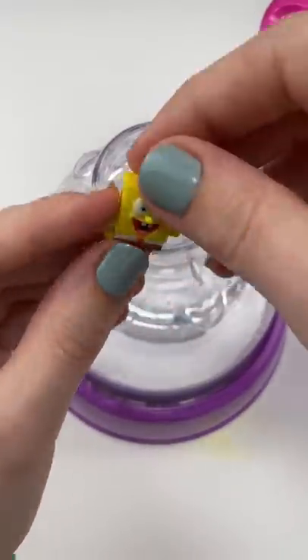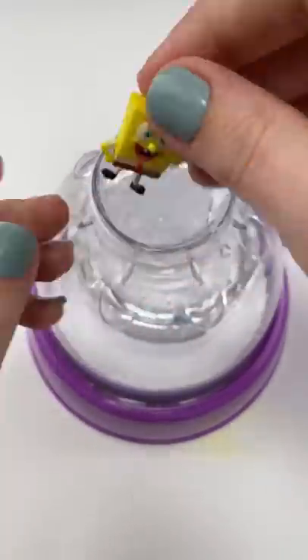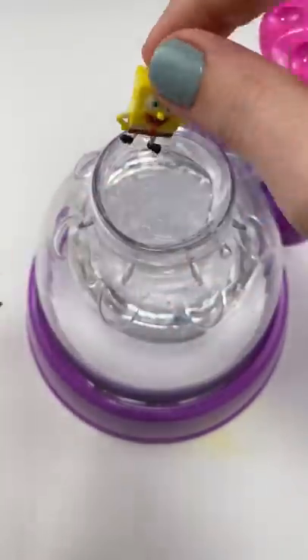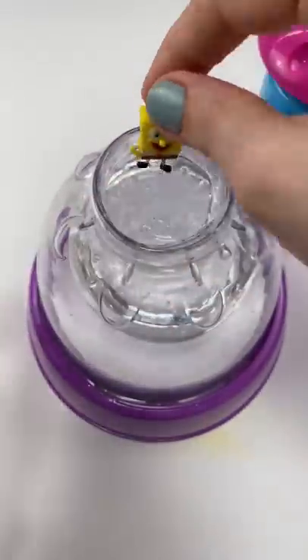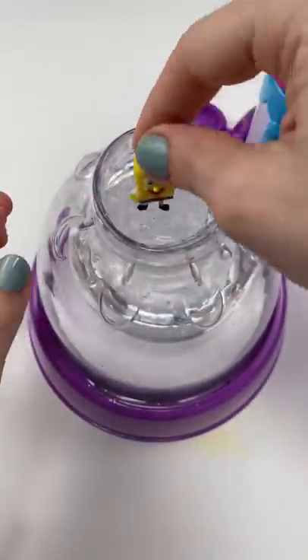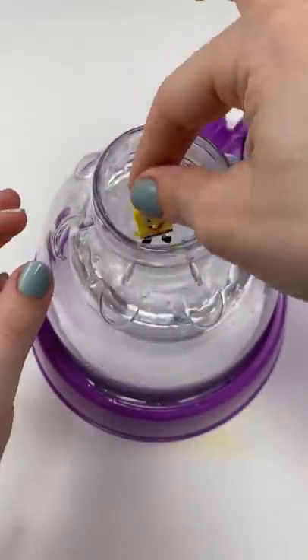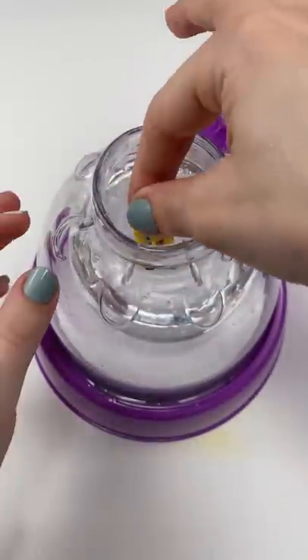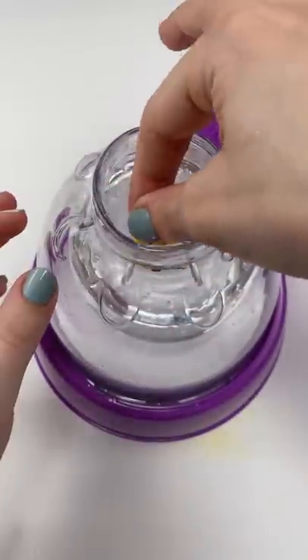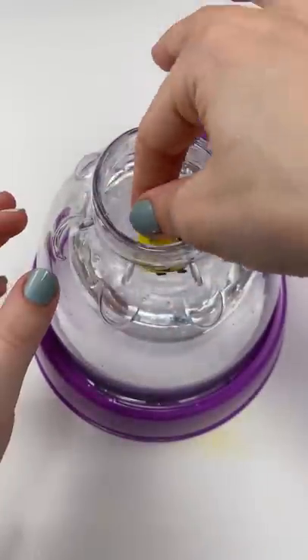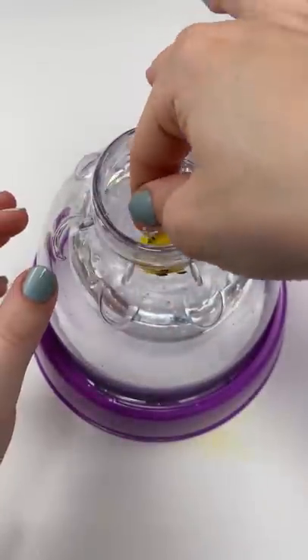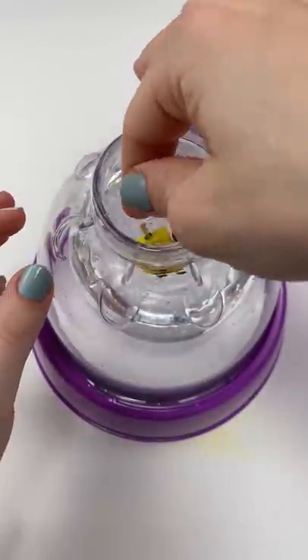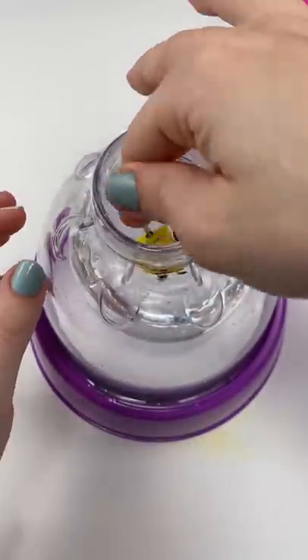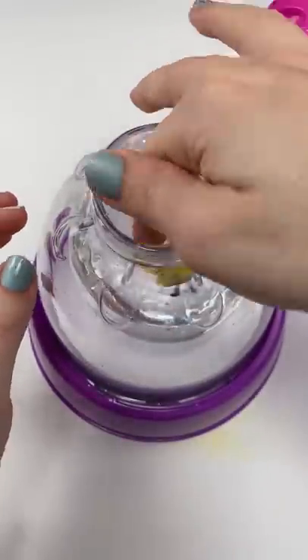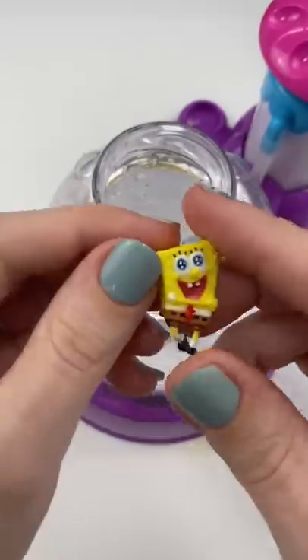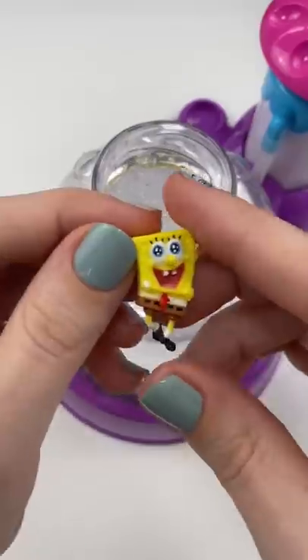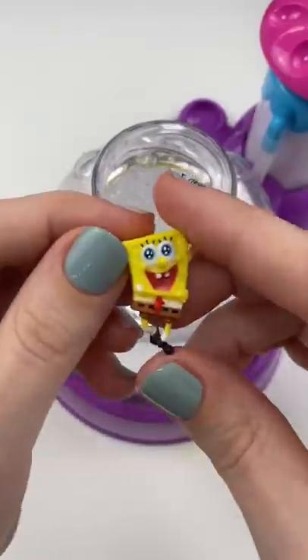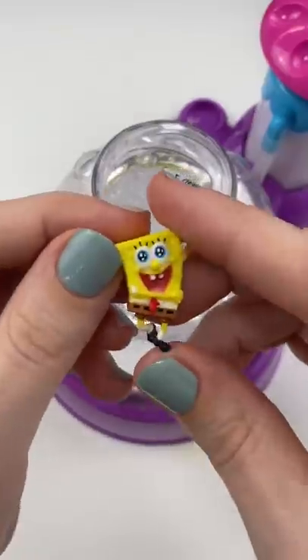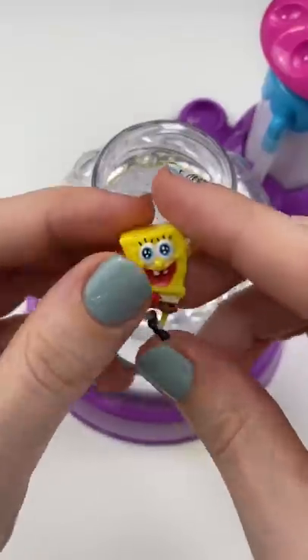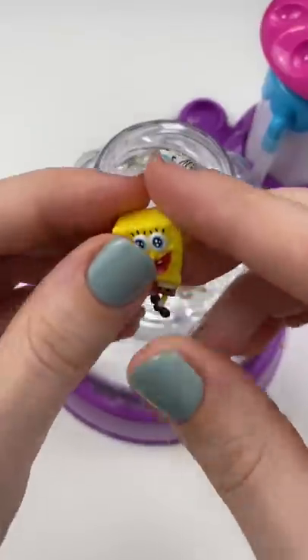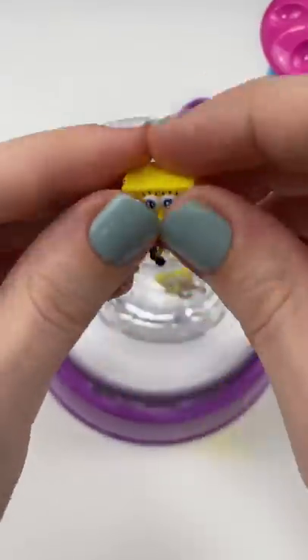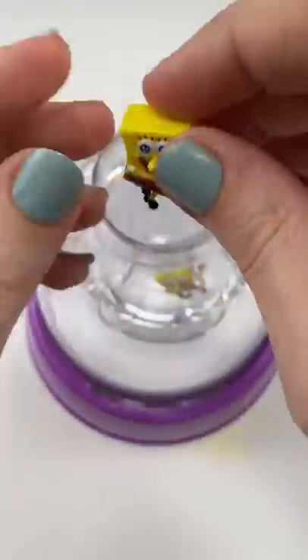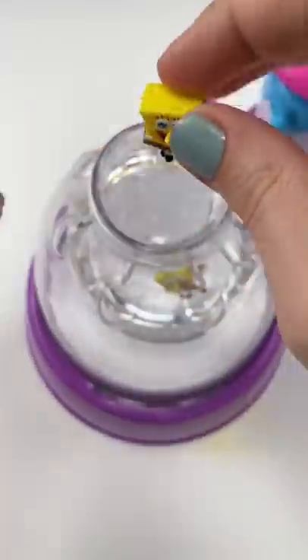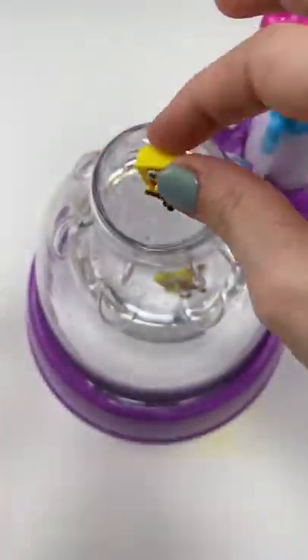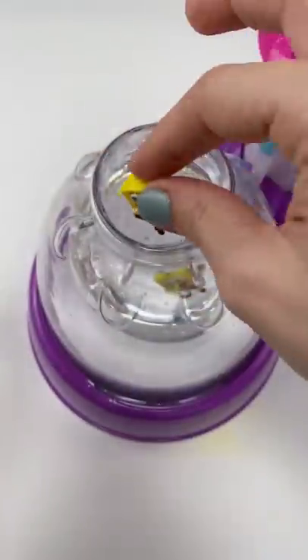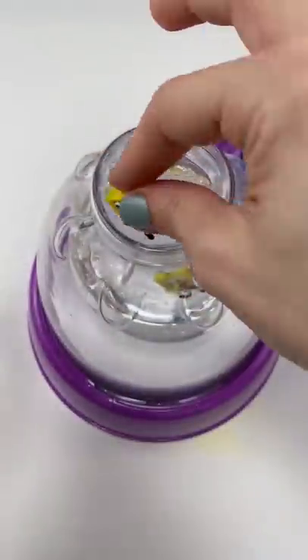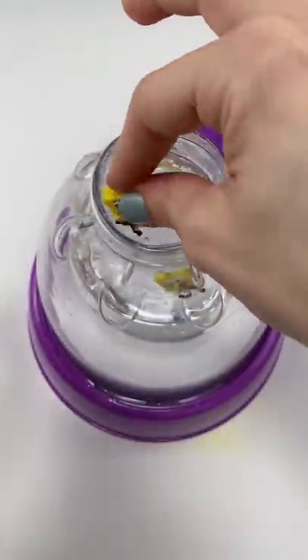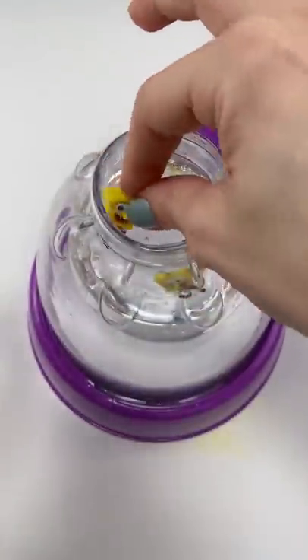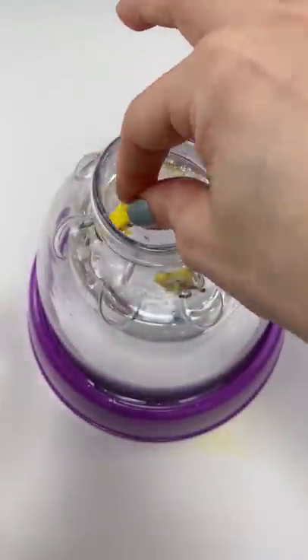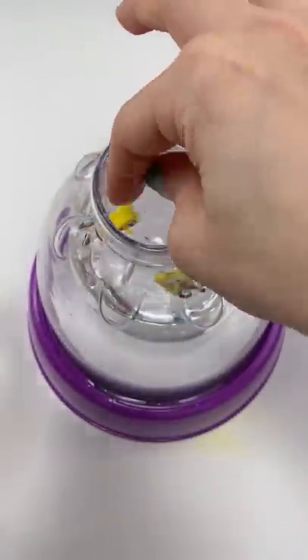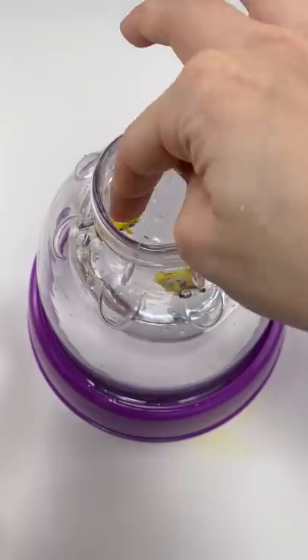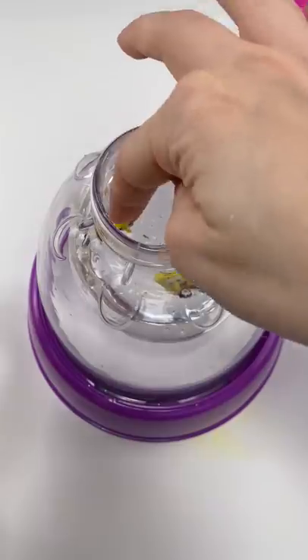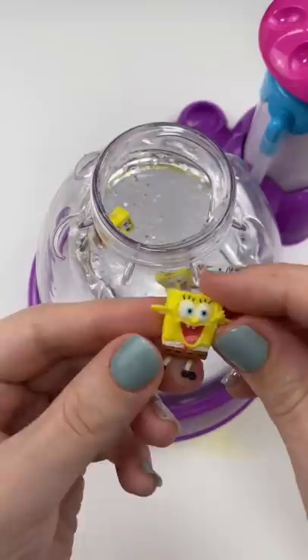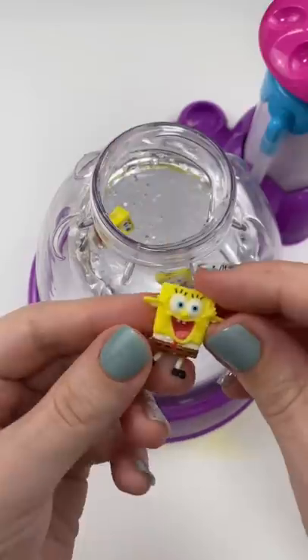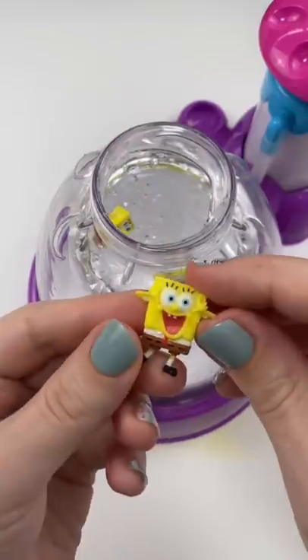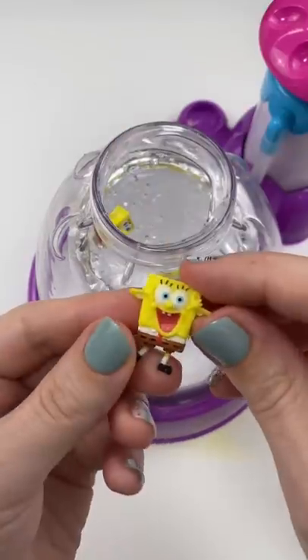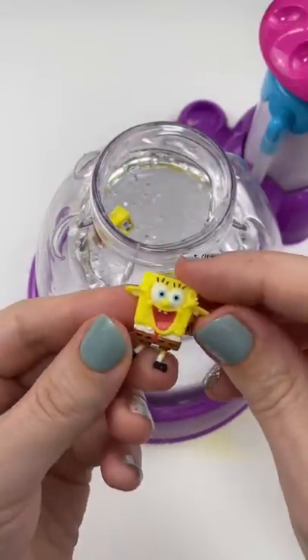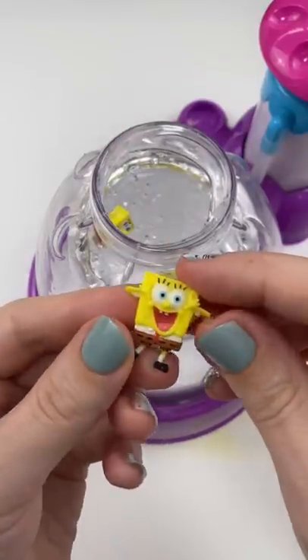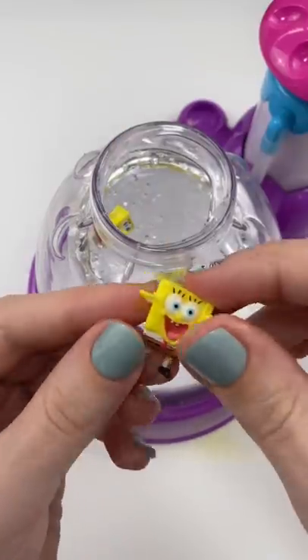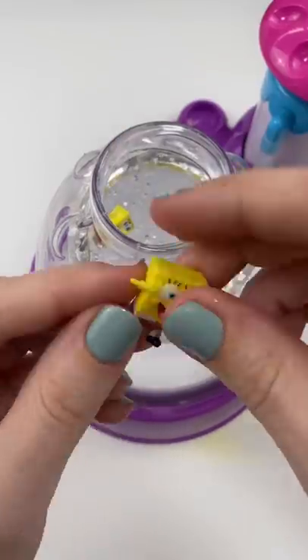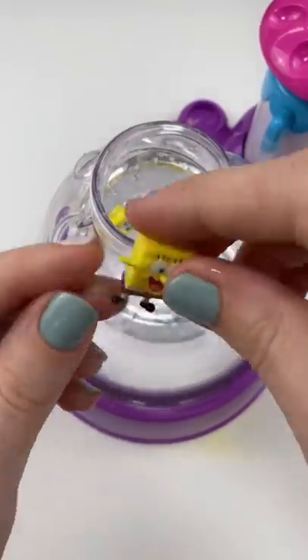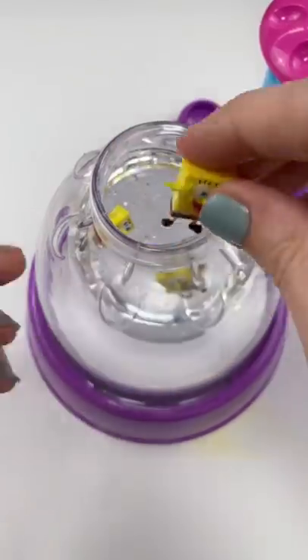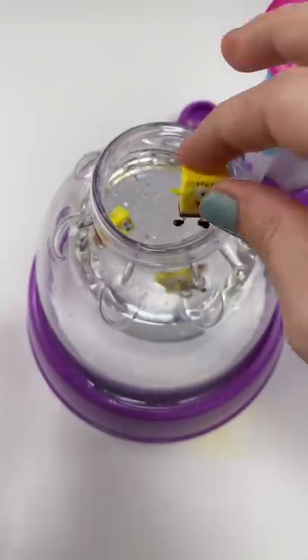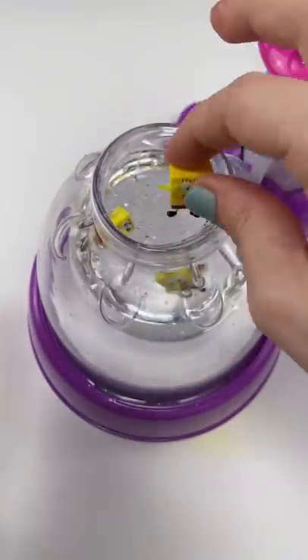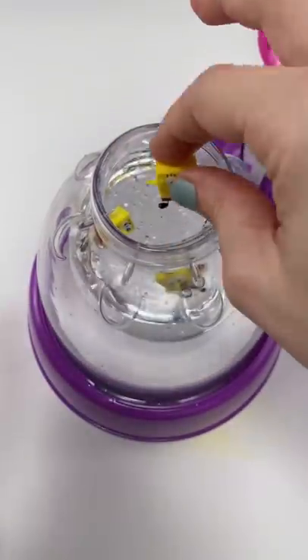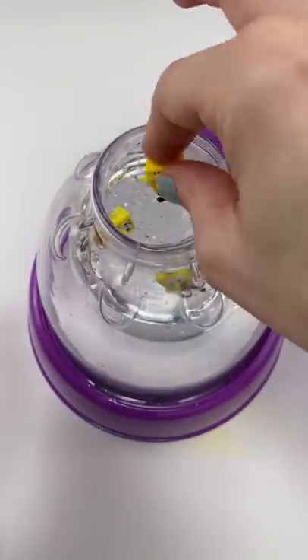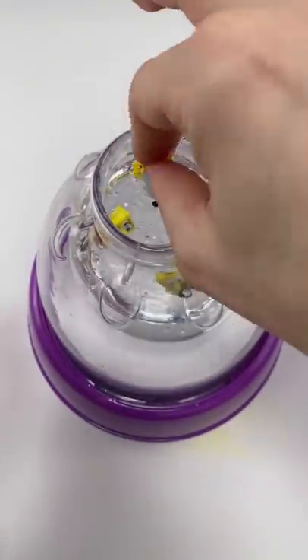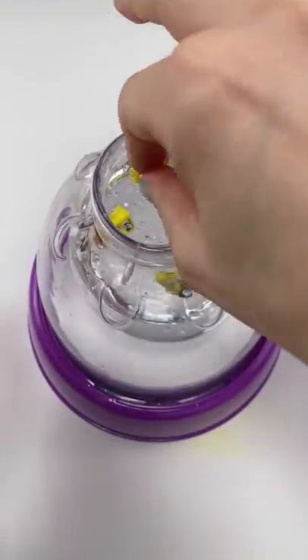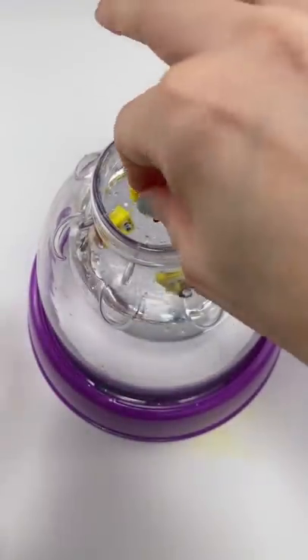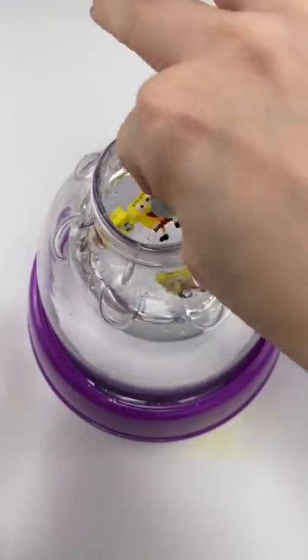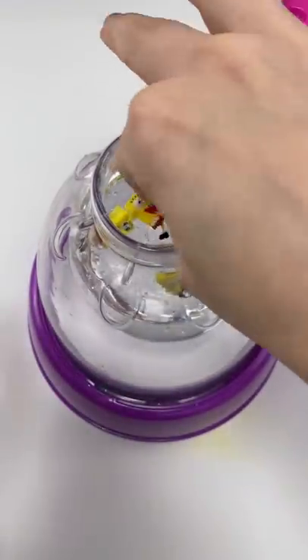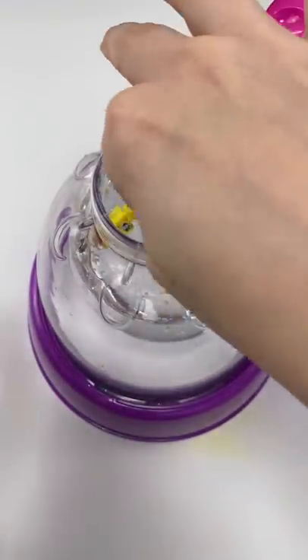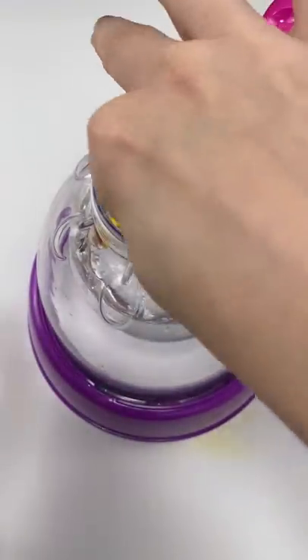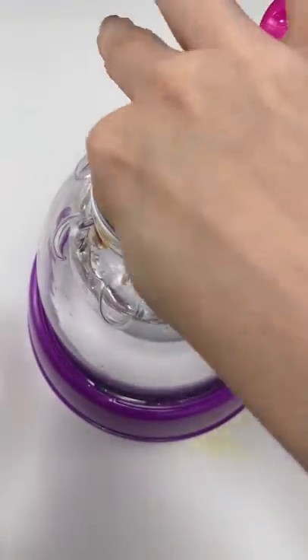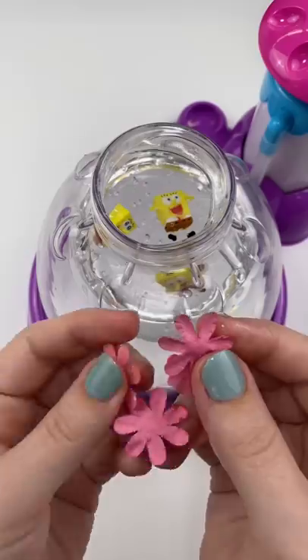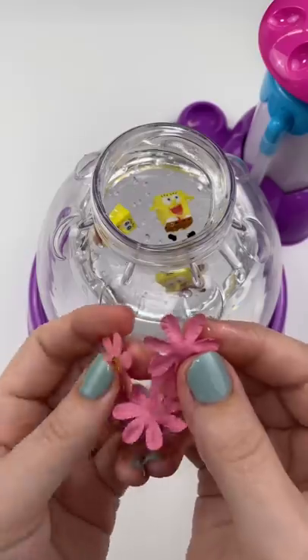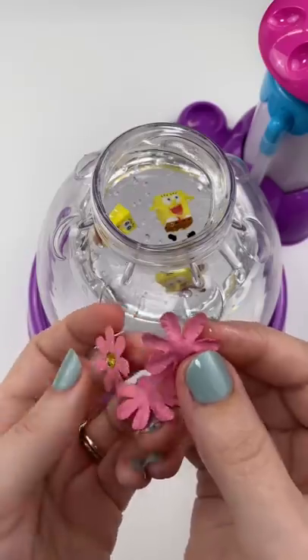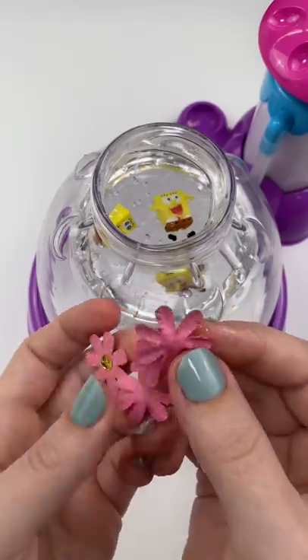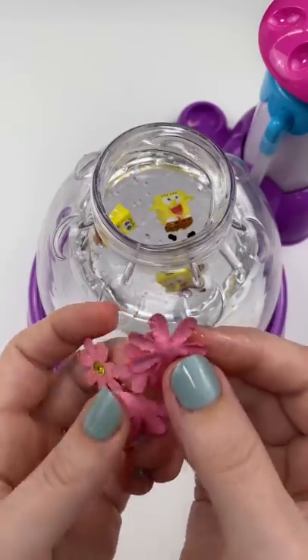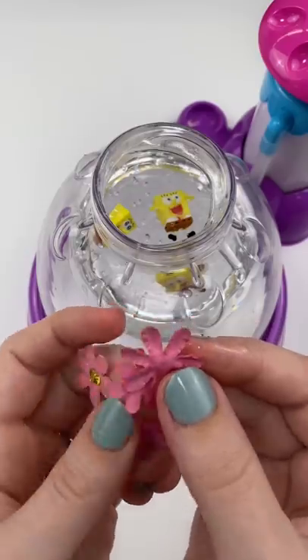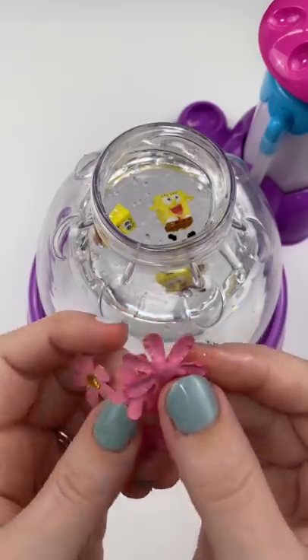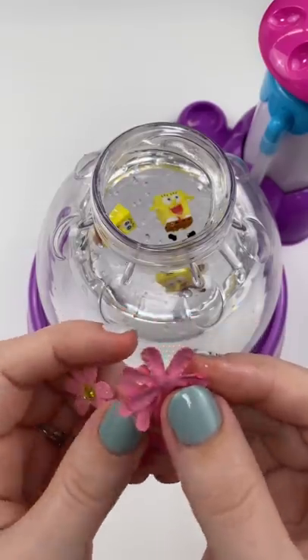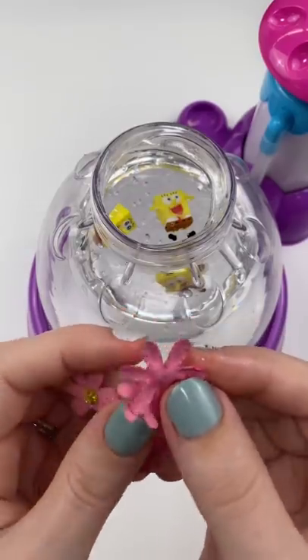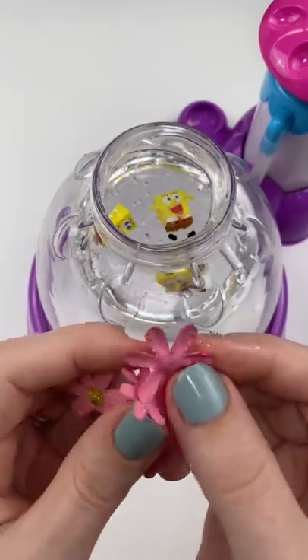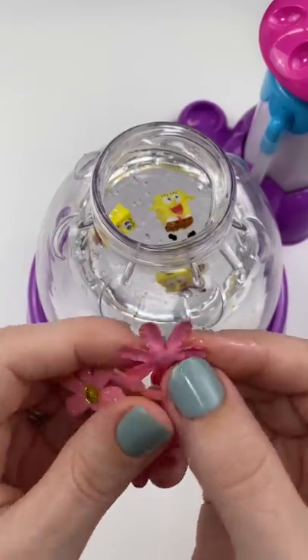Here he is, ready for Krusty Krab. We're gonna poke him right in there. Here he is with his anime eyes and a little happy SpongeBob right down in the squishy.